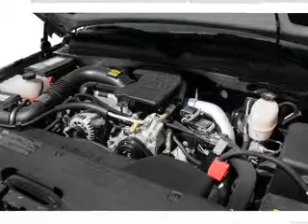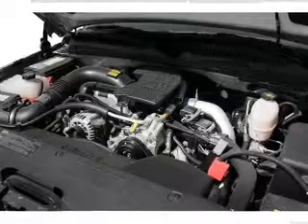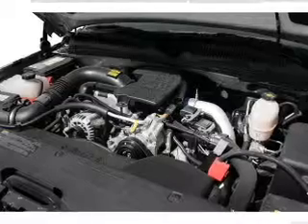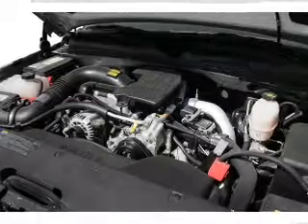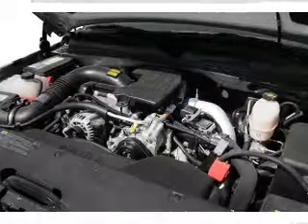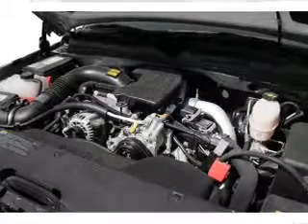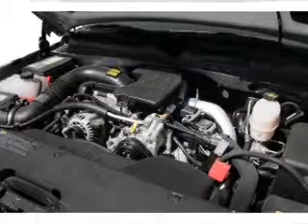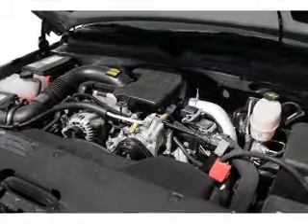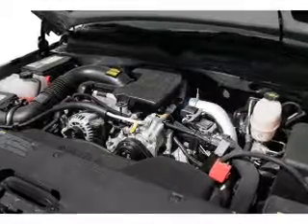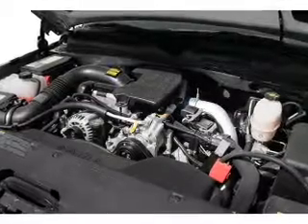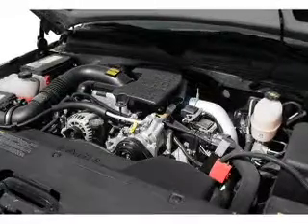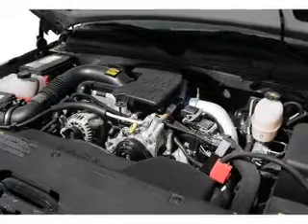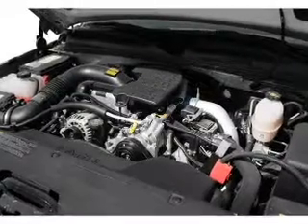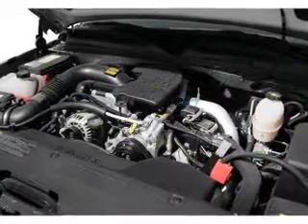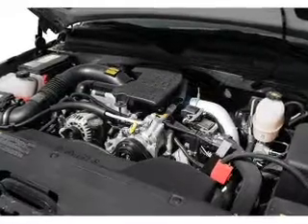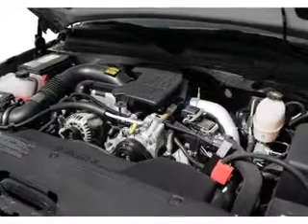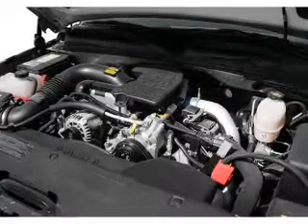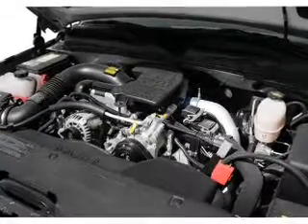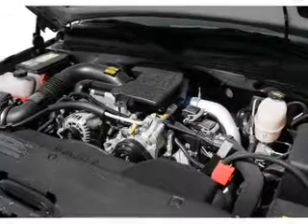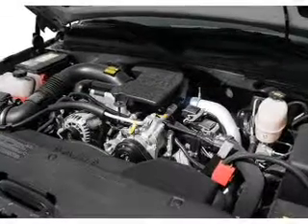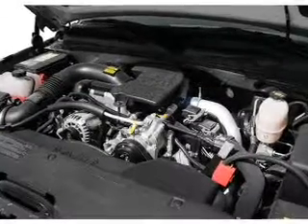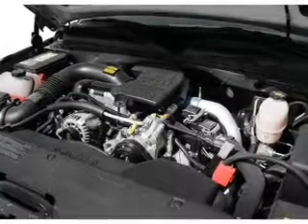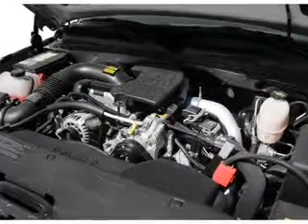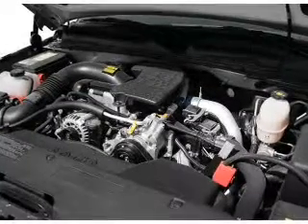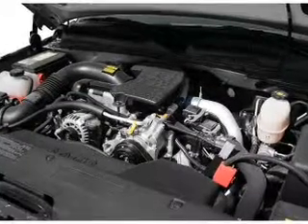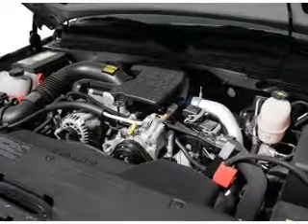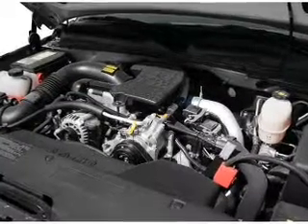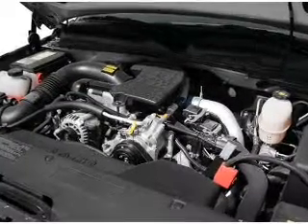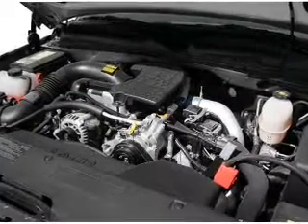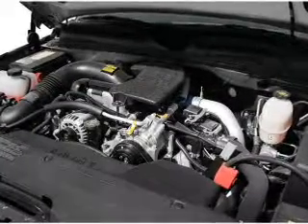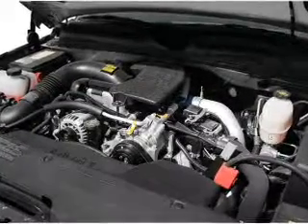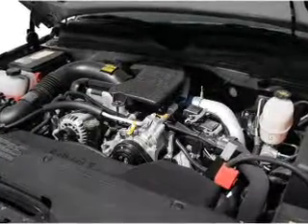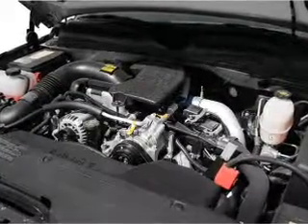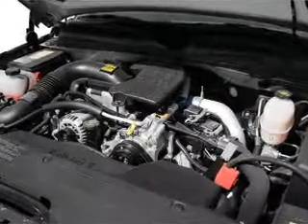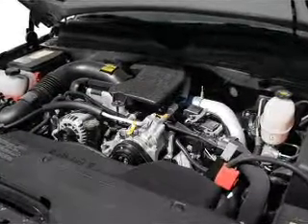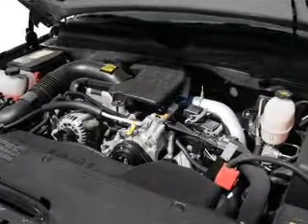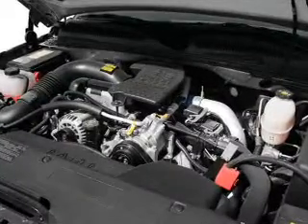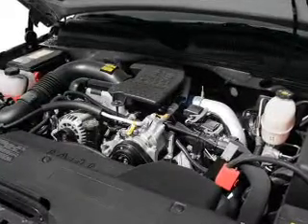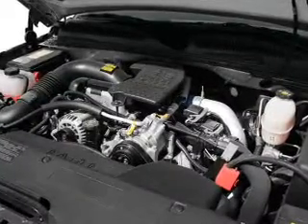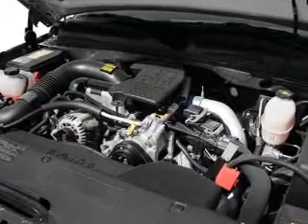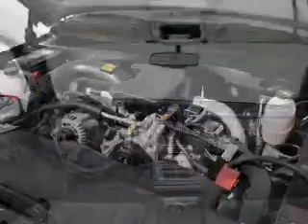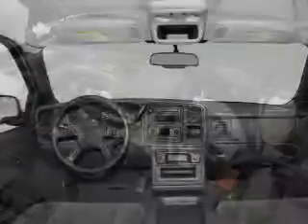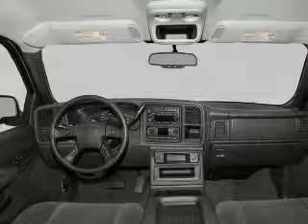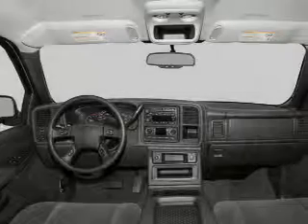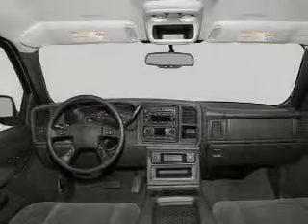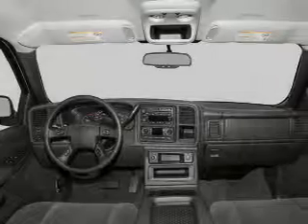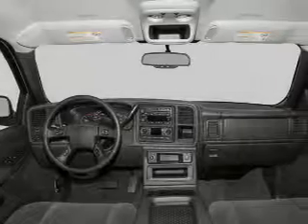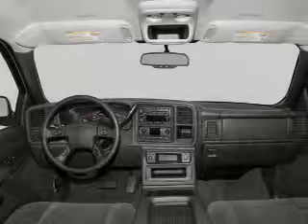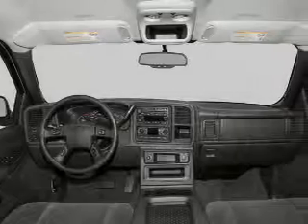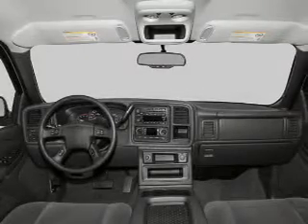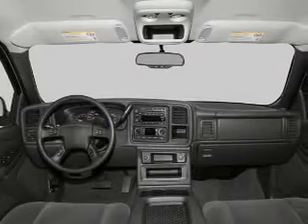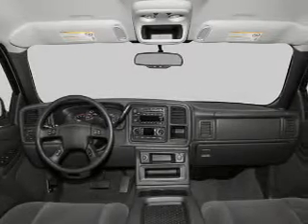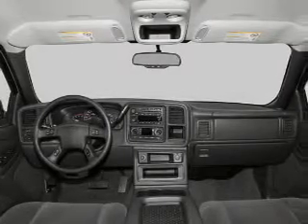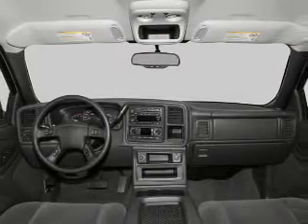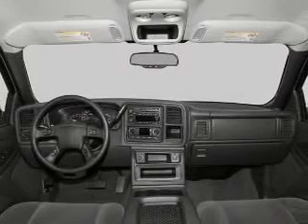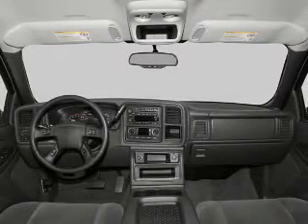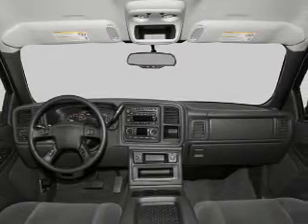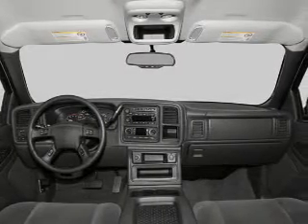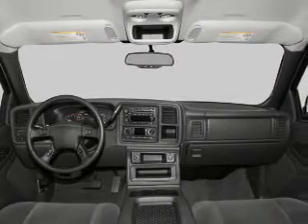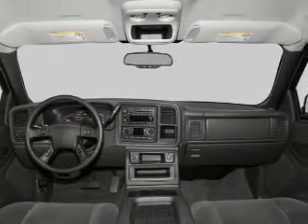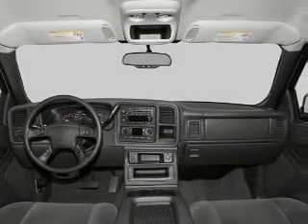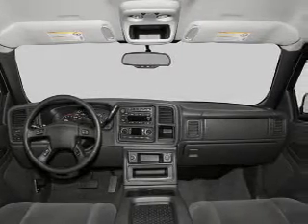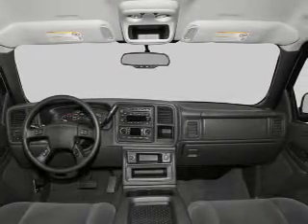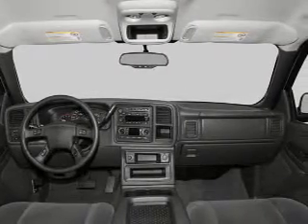Power door locks, power windows, cruise control, an AM-FM stereo, a satellite radio, an alarm system, power steering.